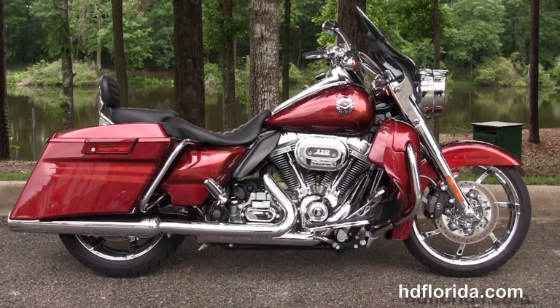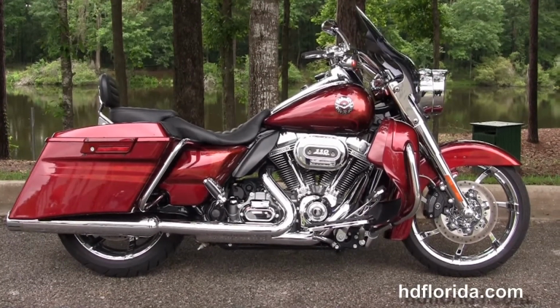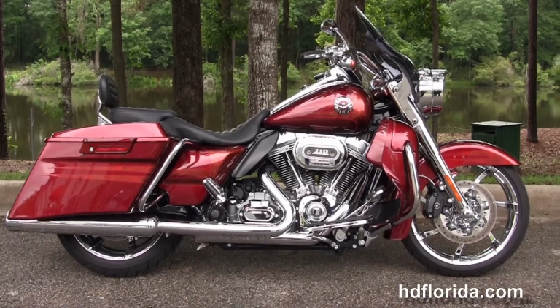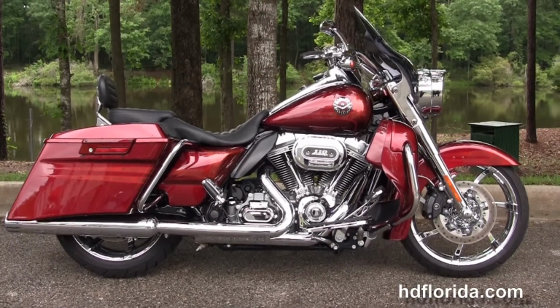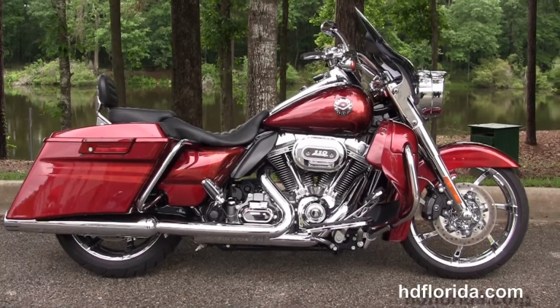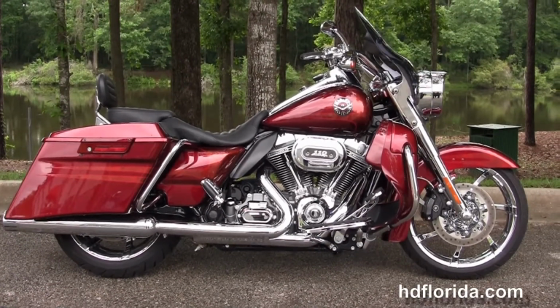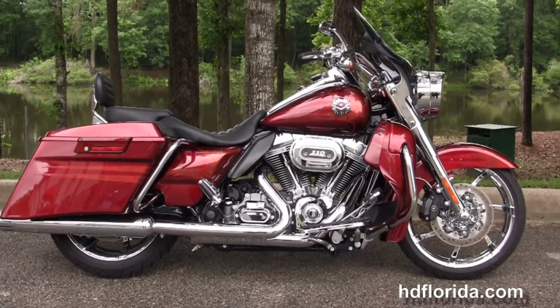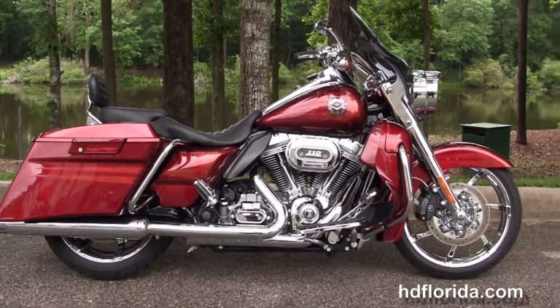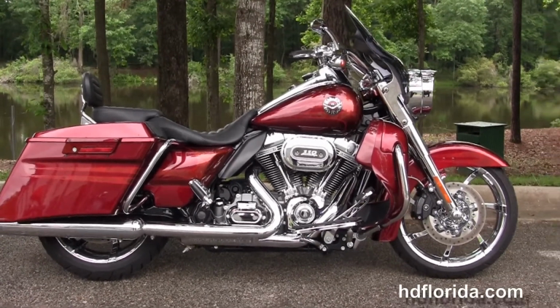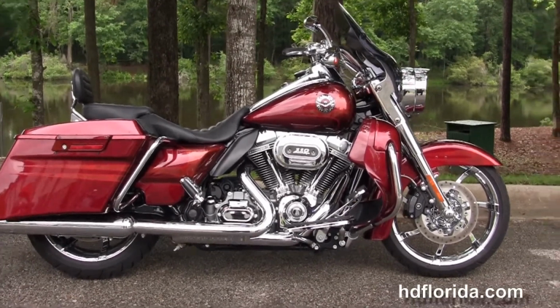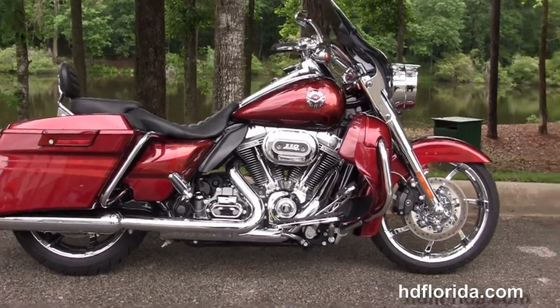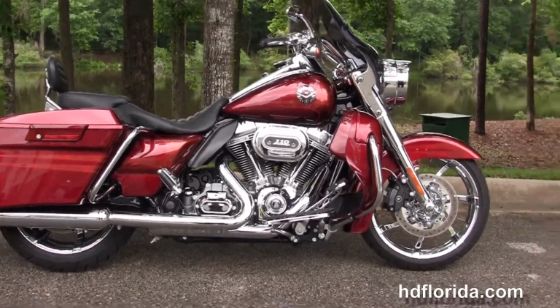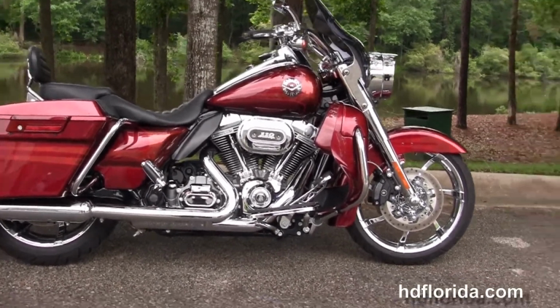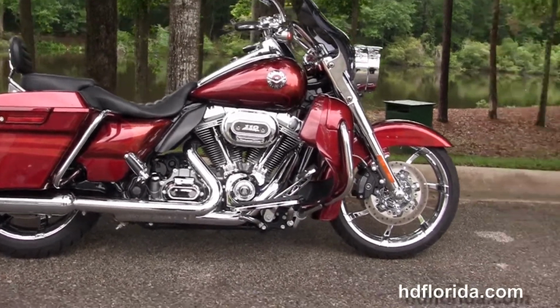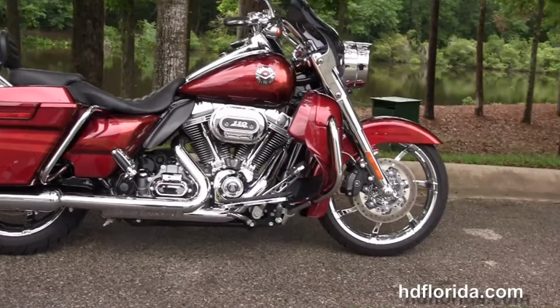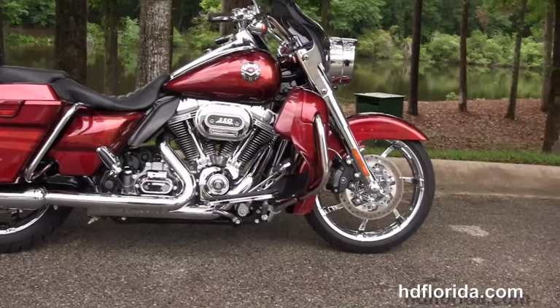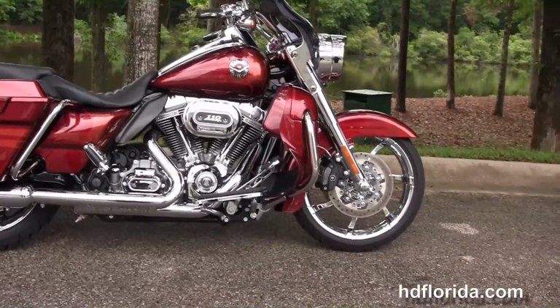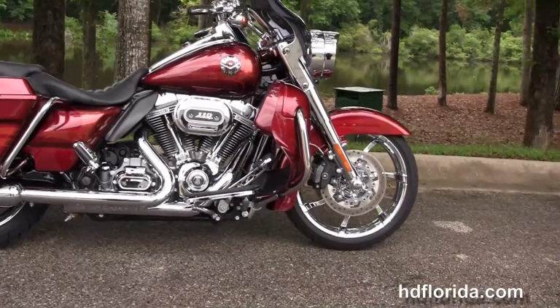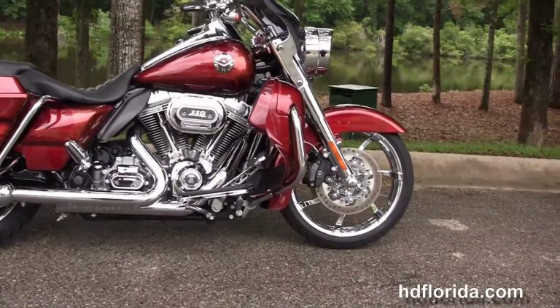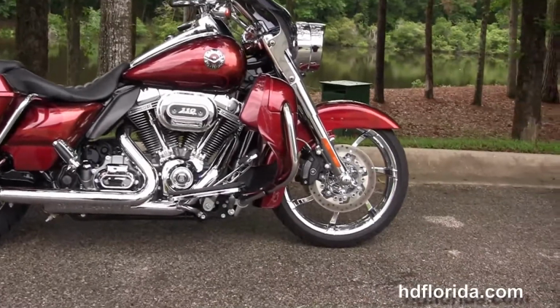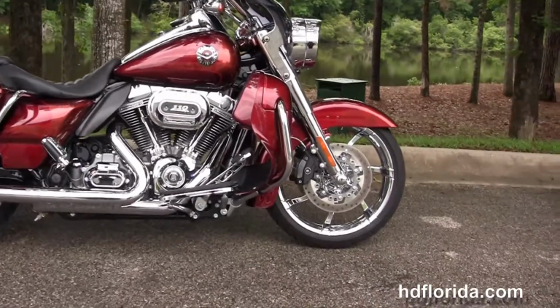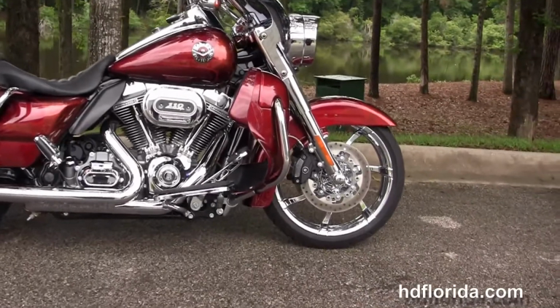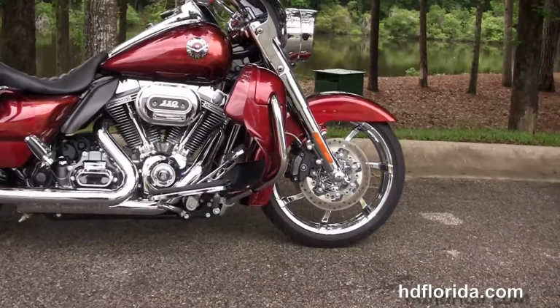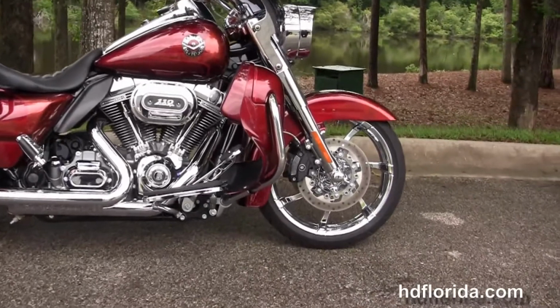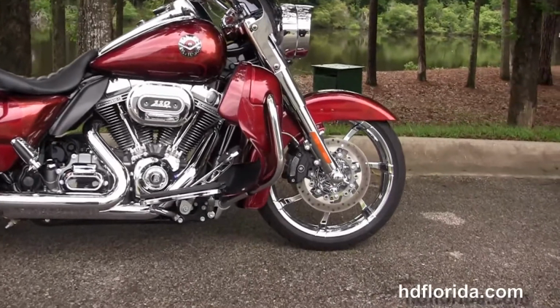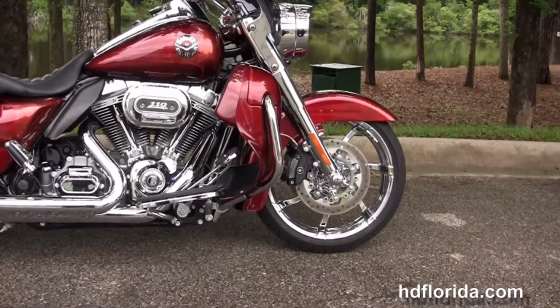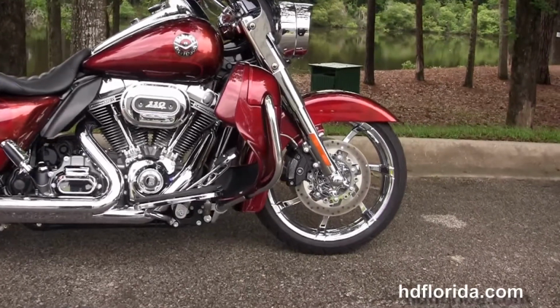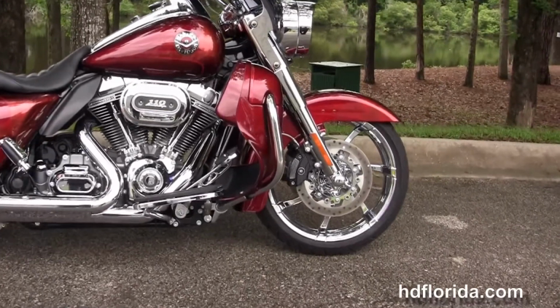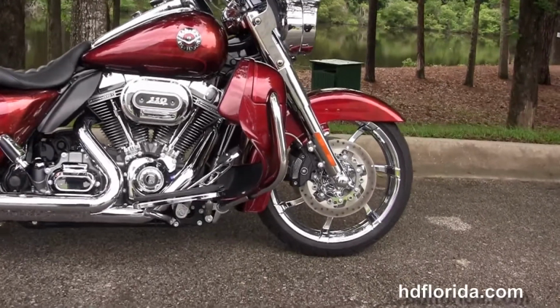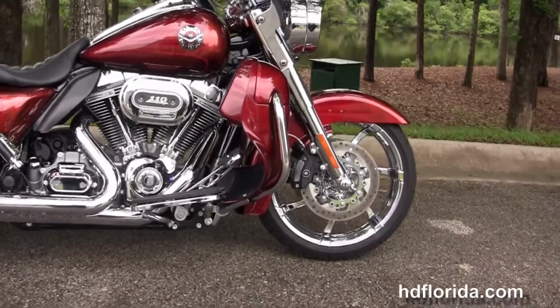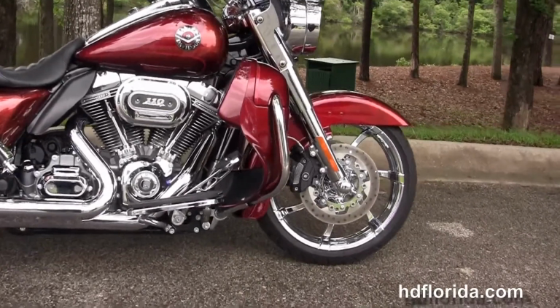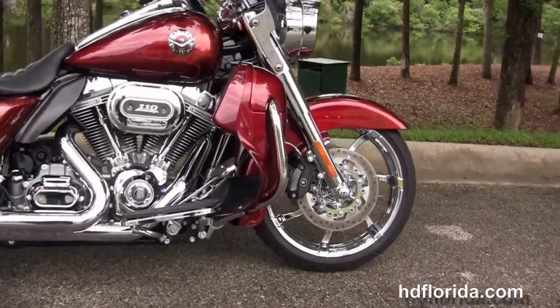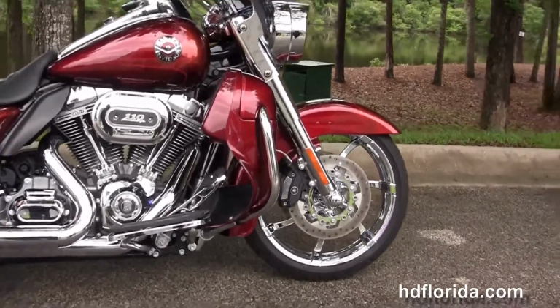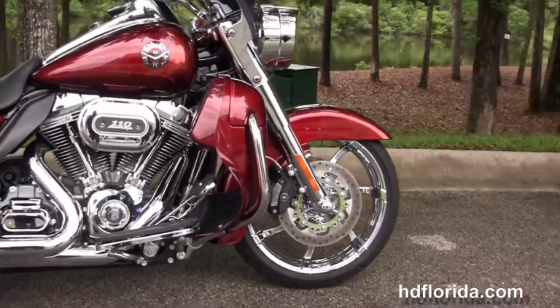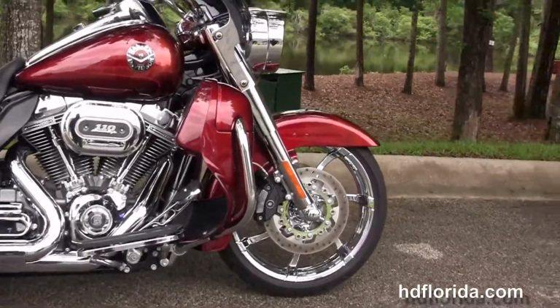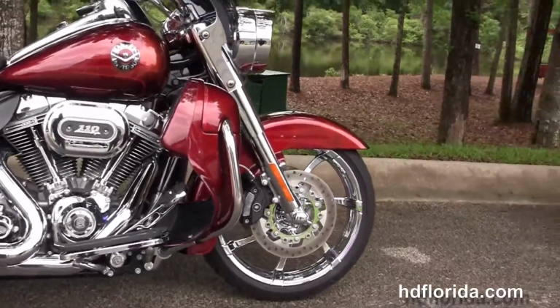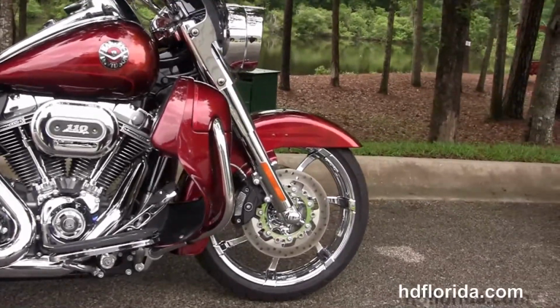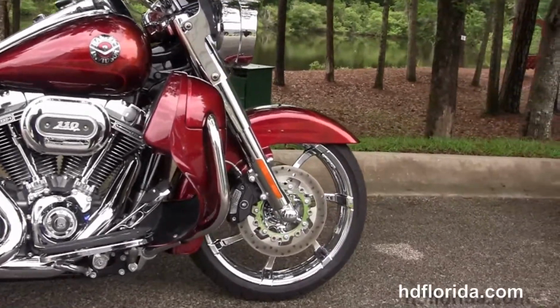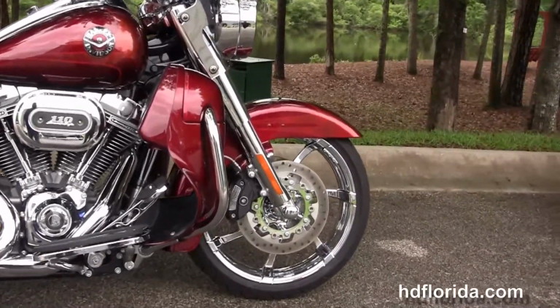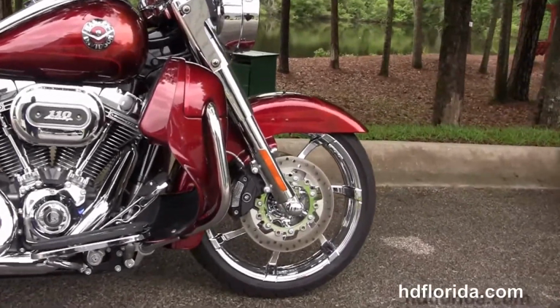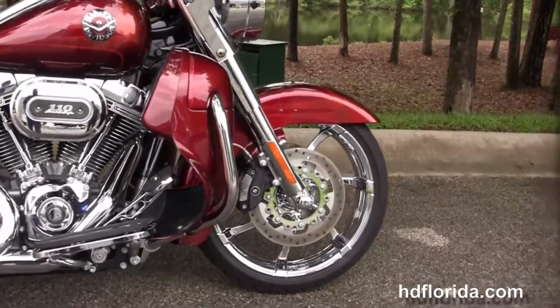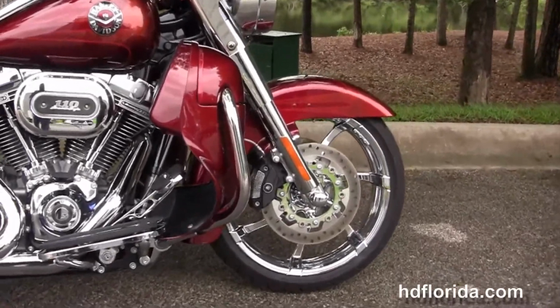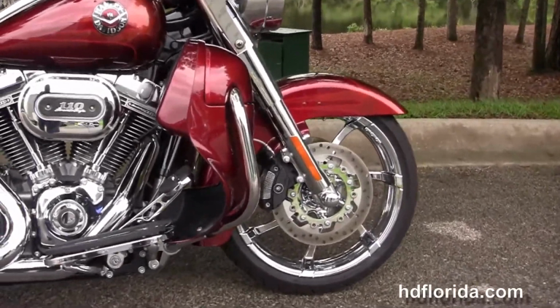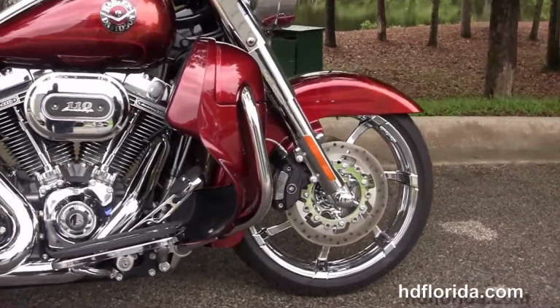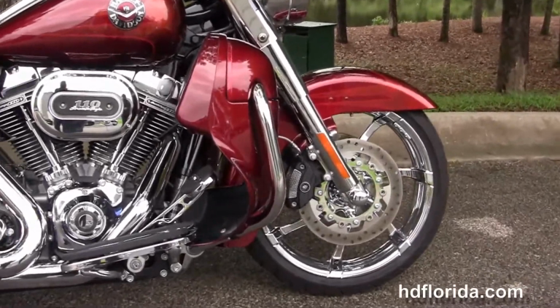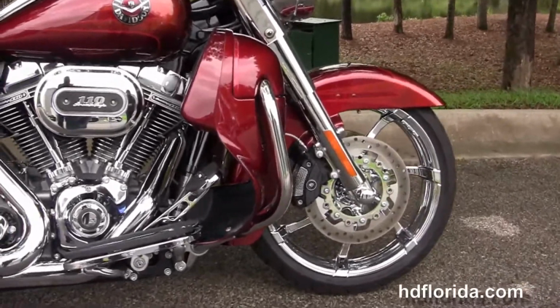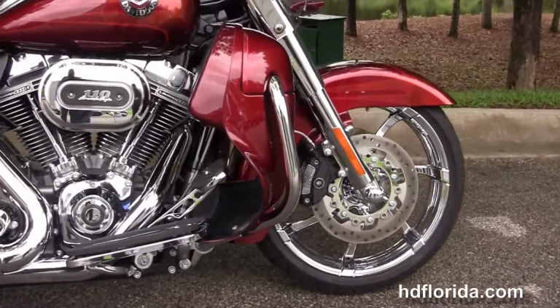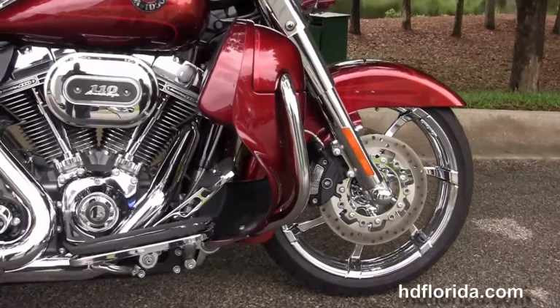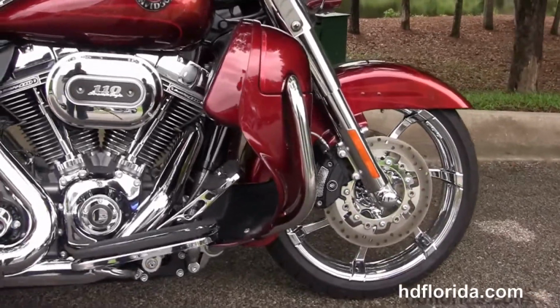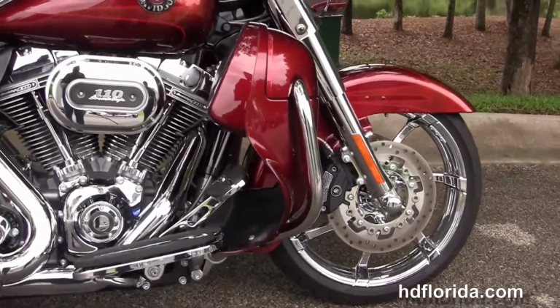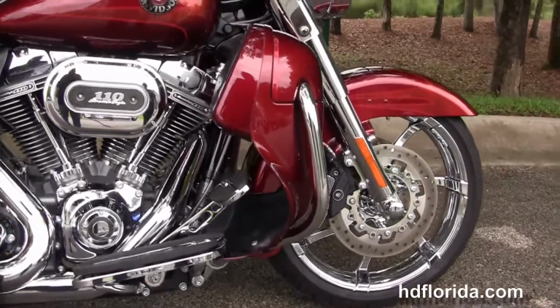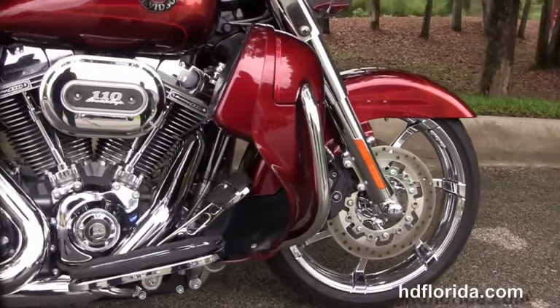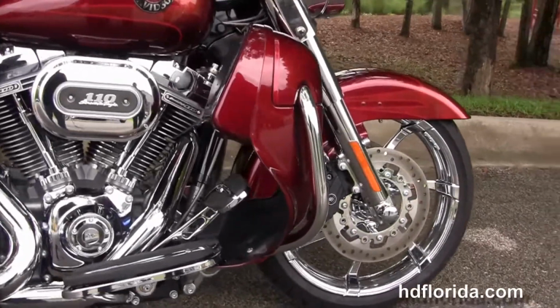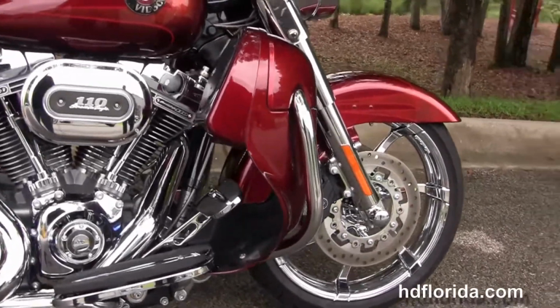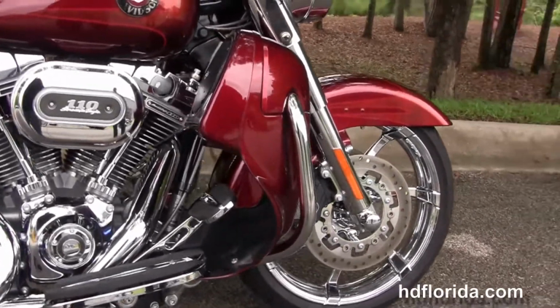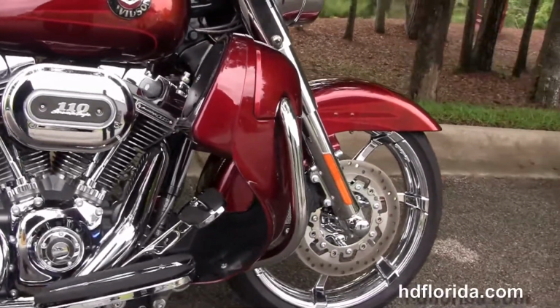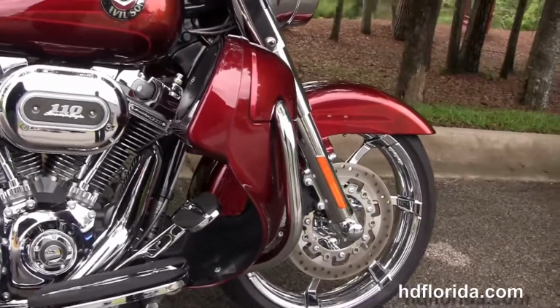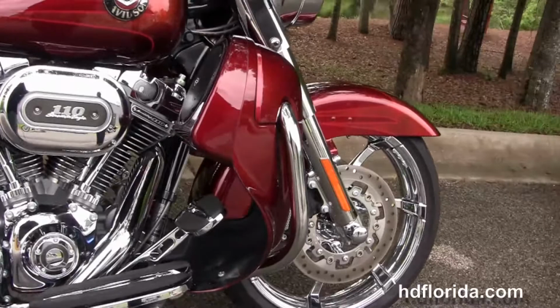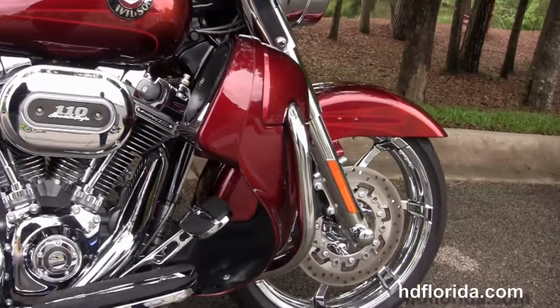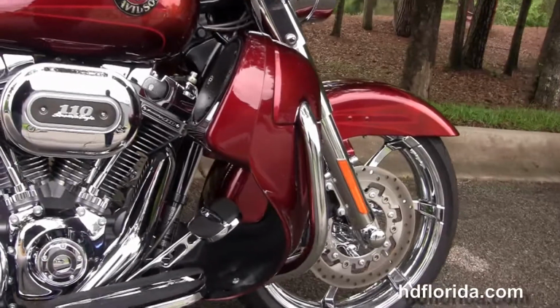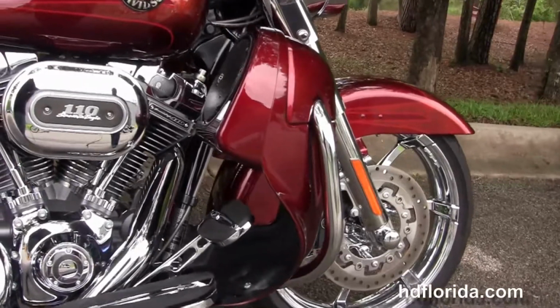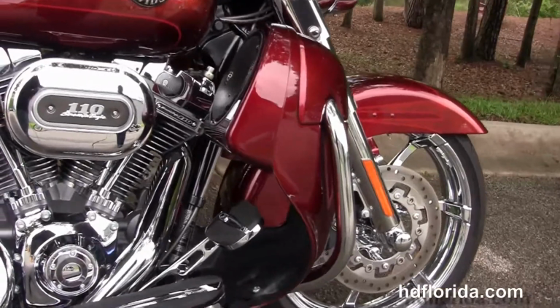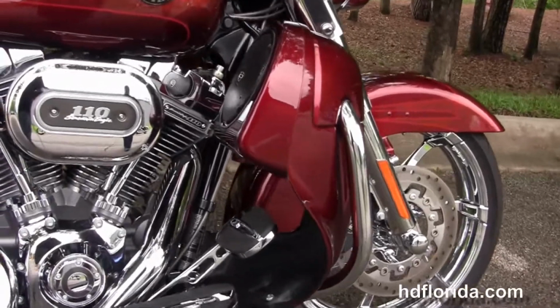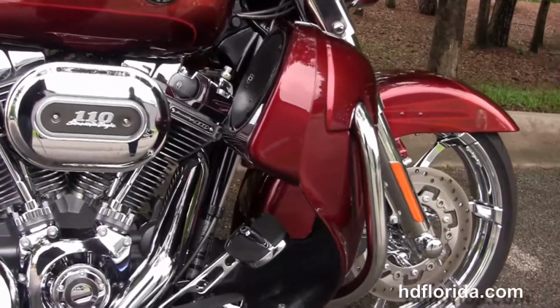This Road King CVO starts out front with the chrome front forks, the chrome agitator wheels with the matching rotors and four piston Brembo calipers.